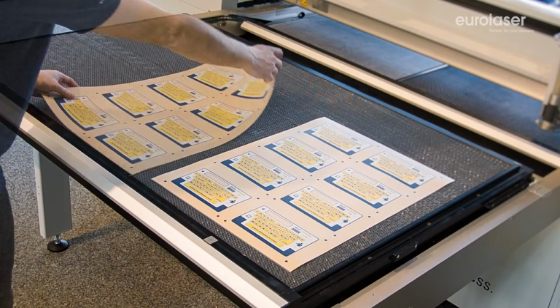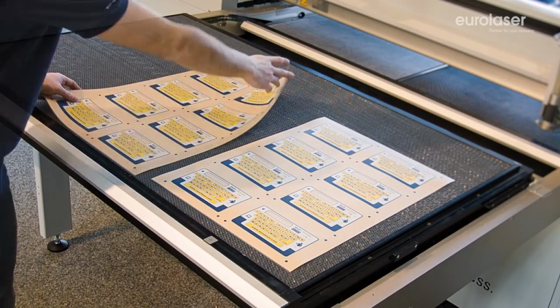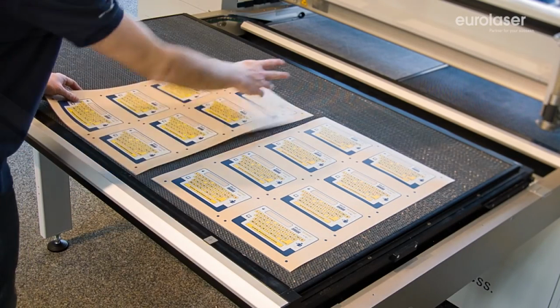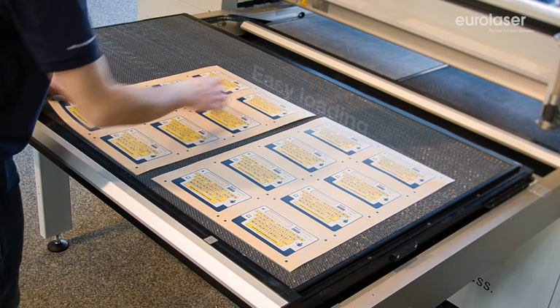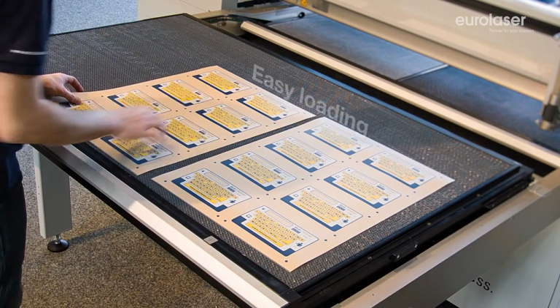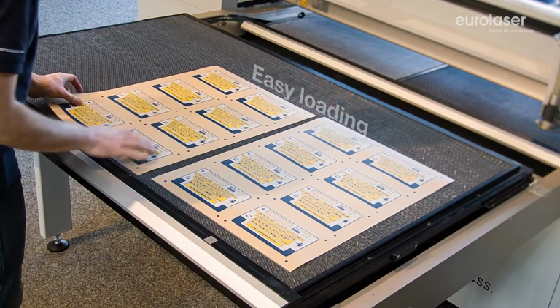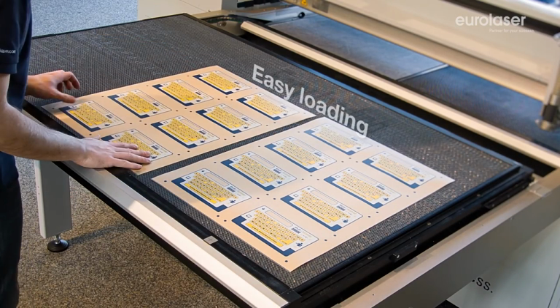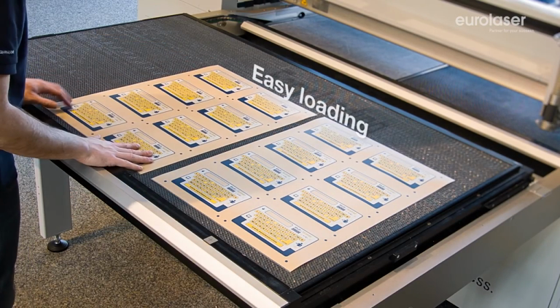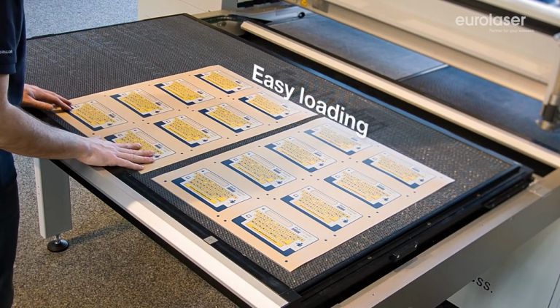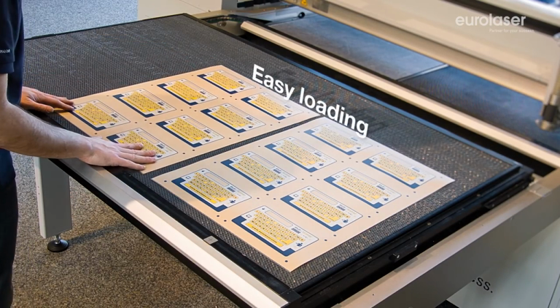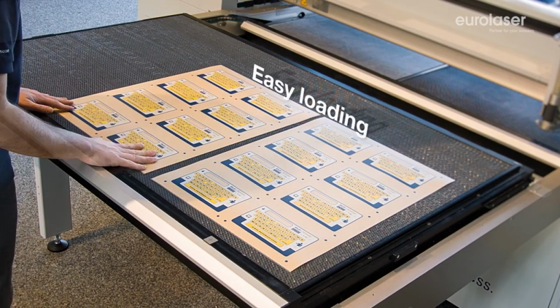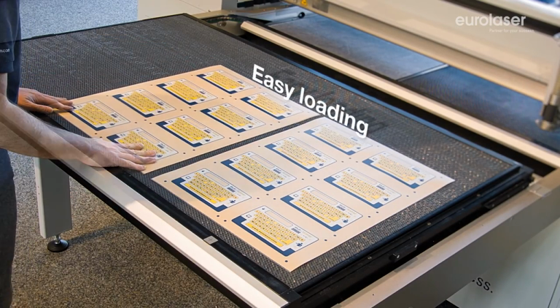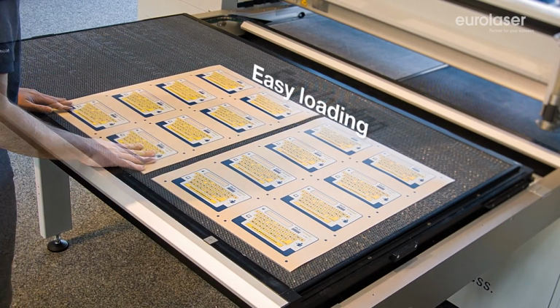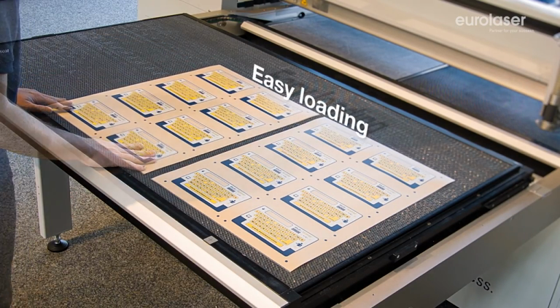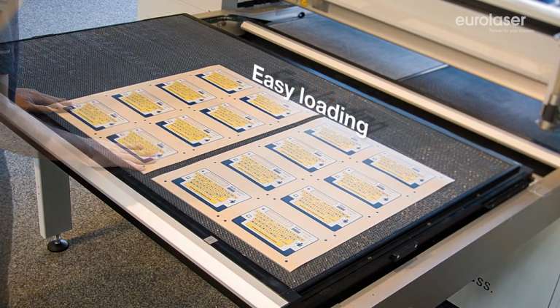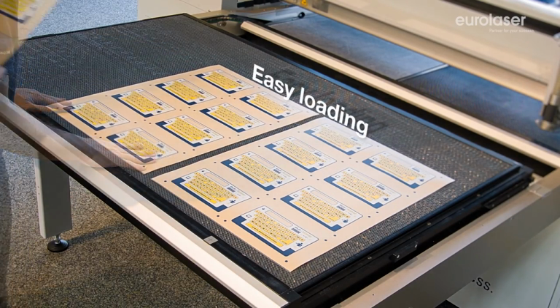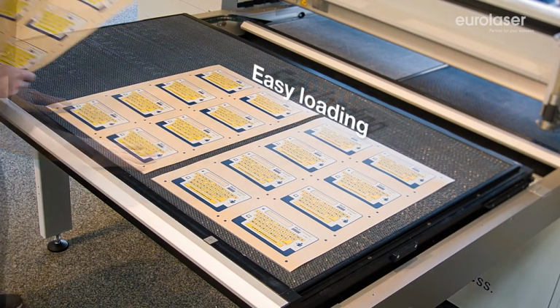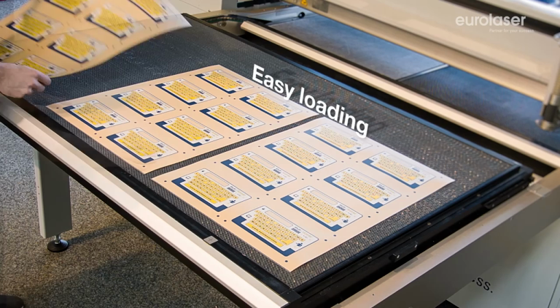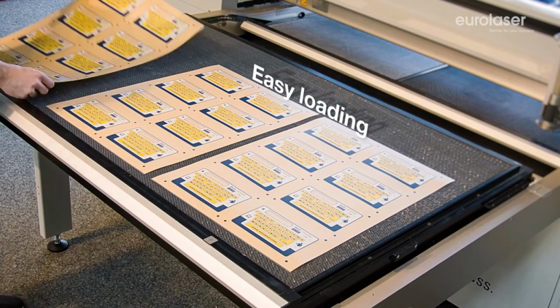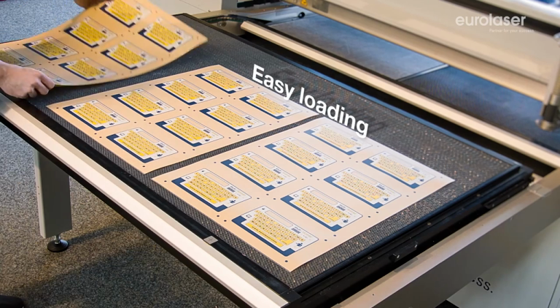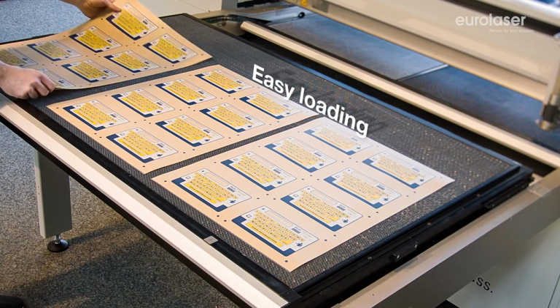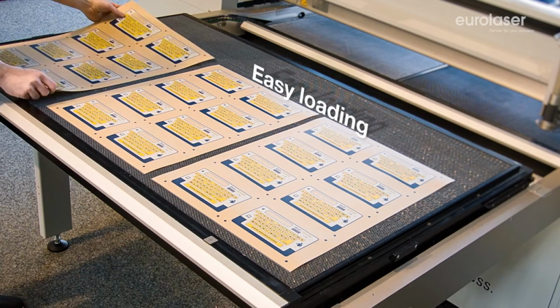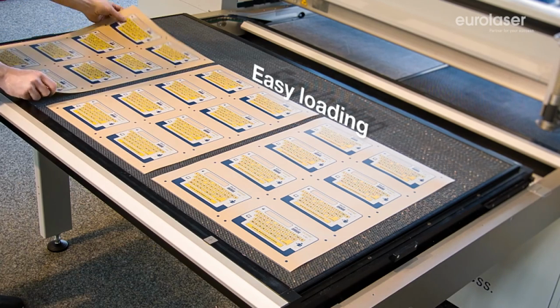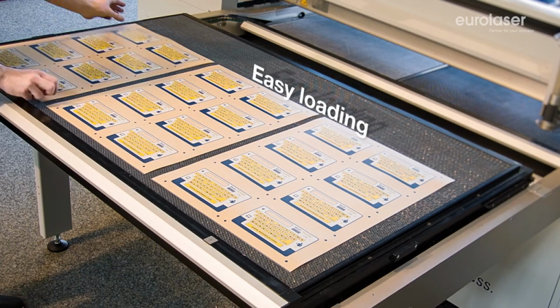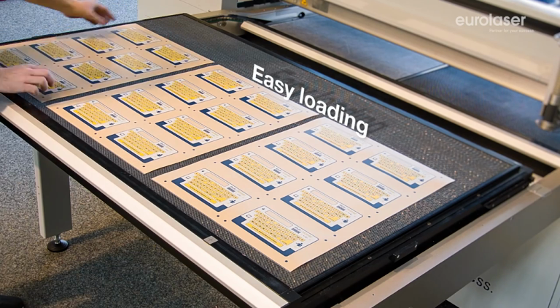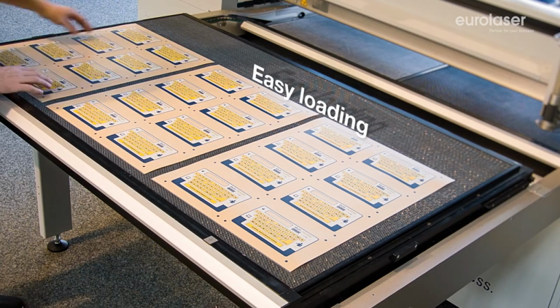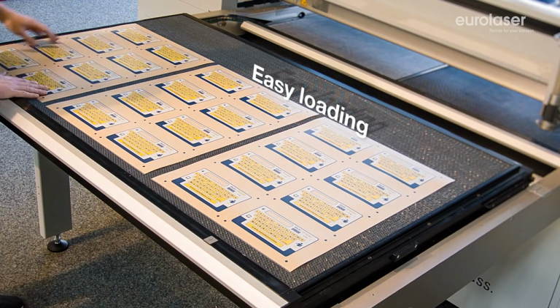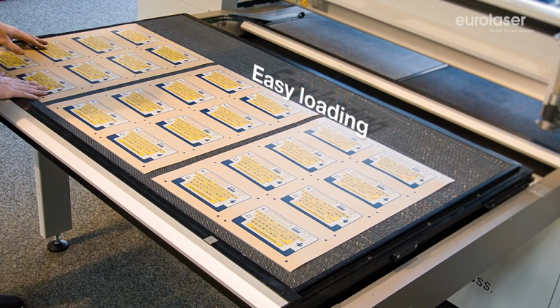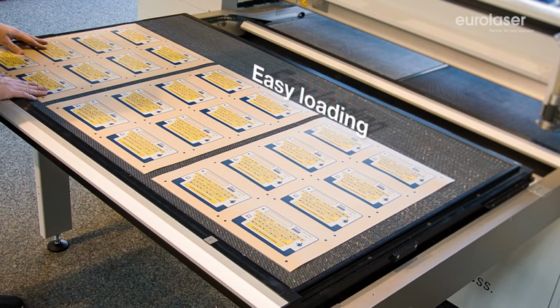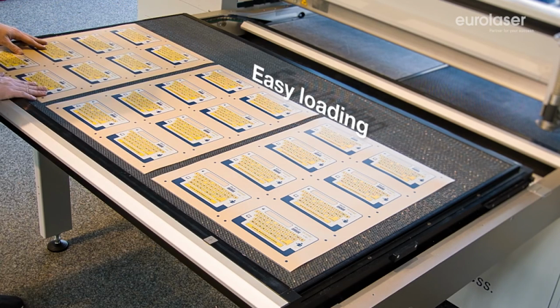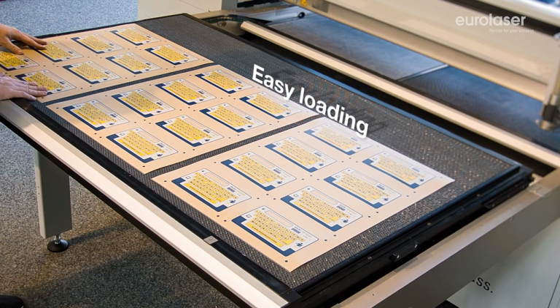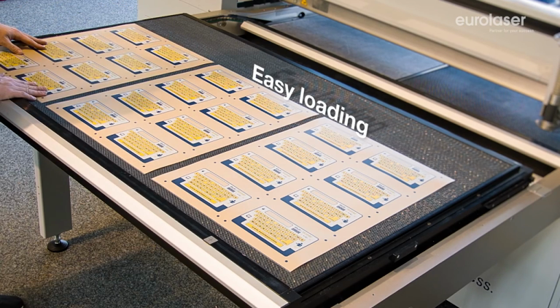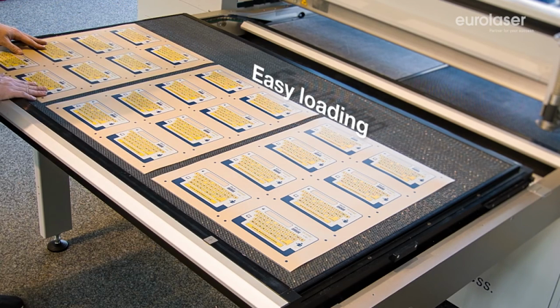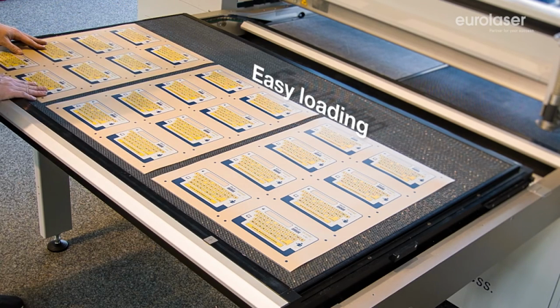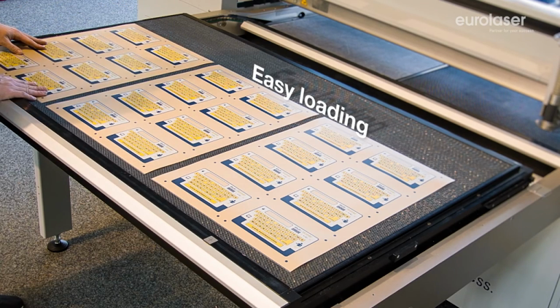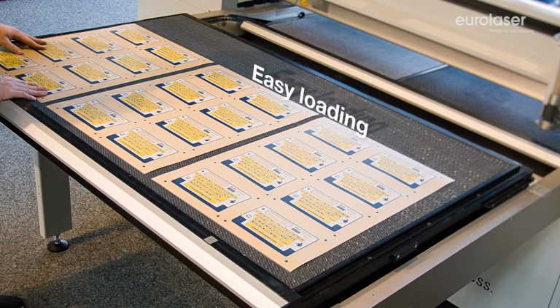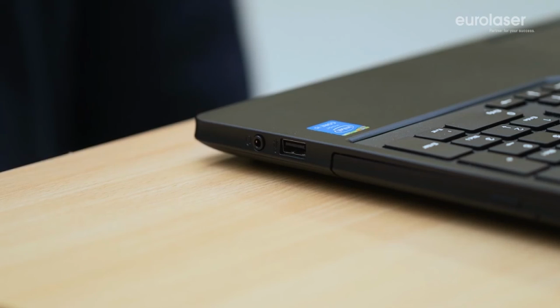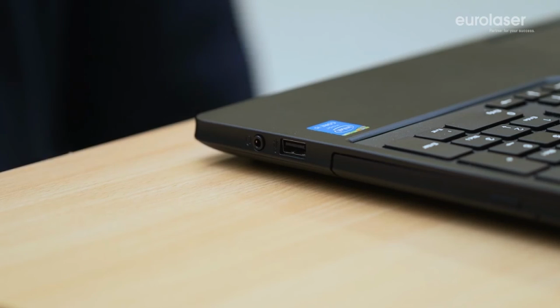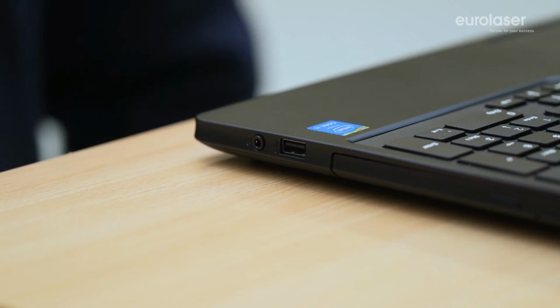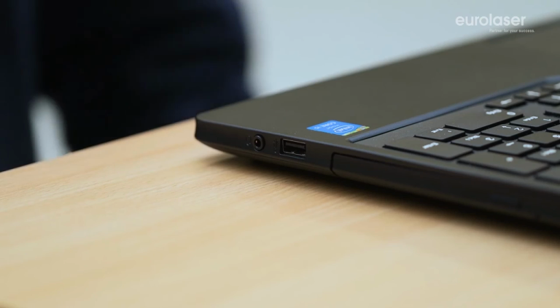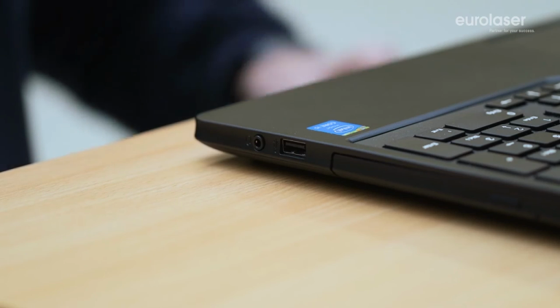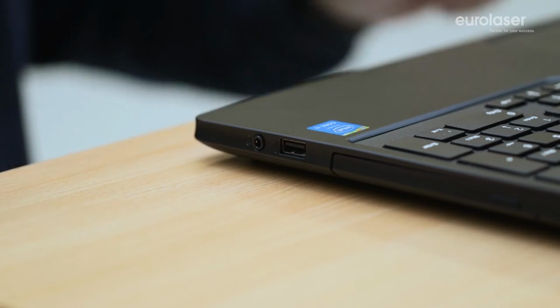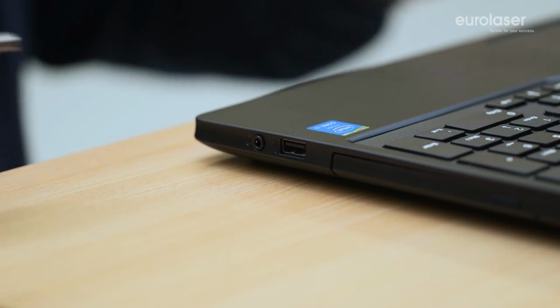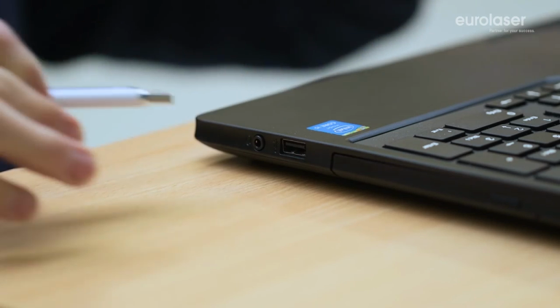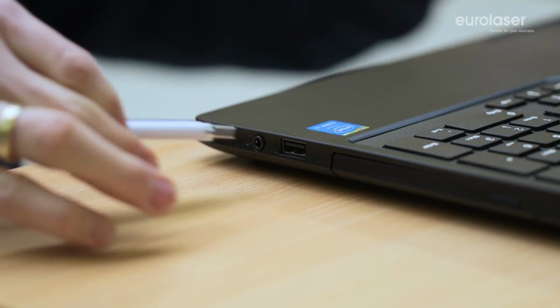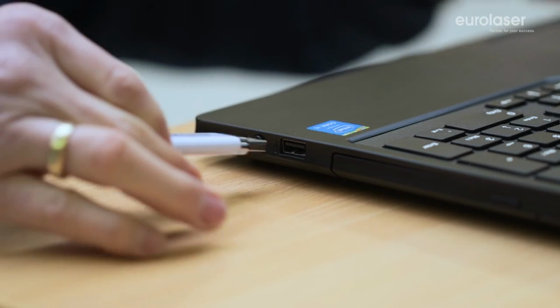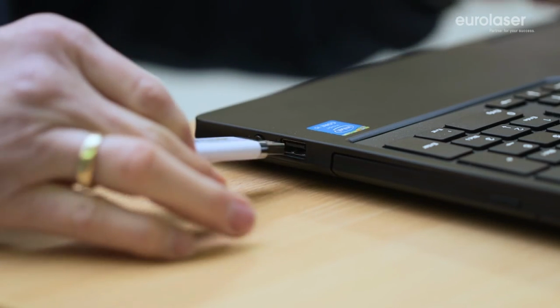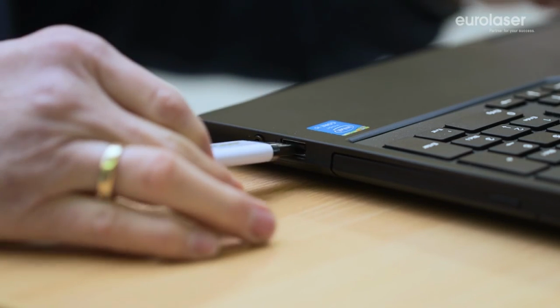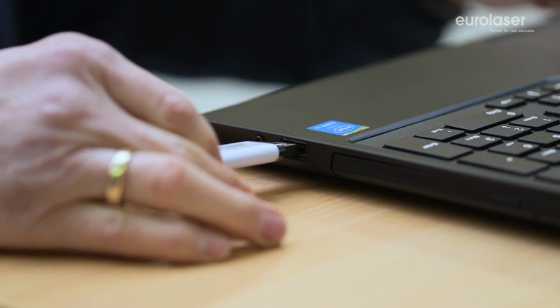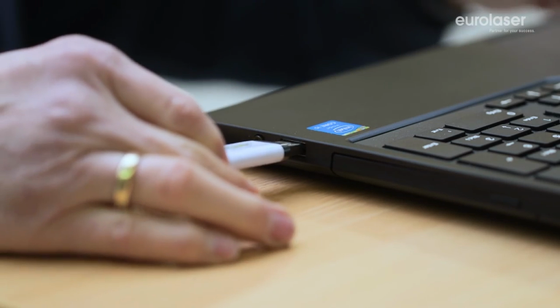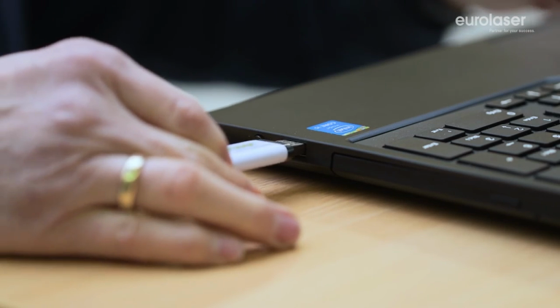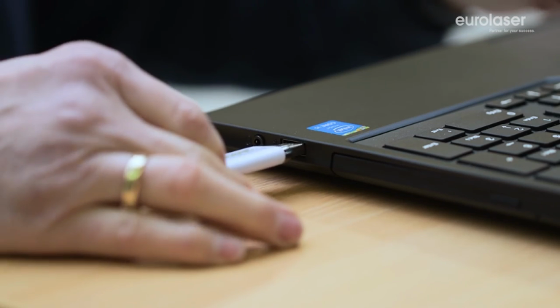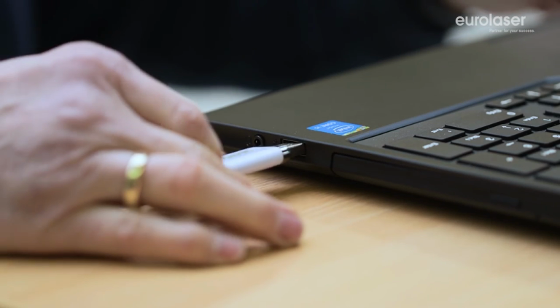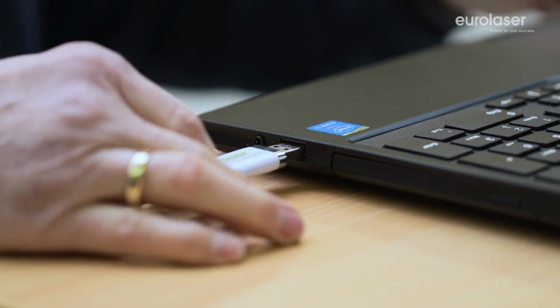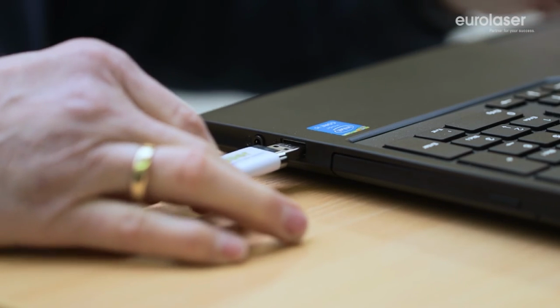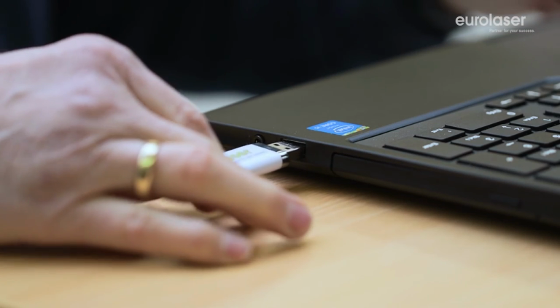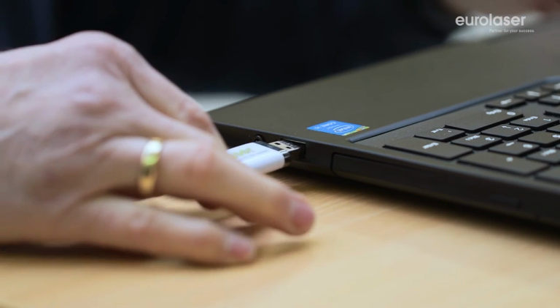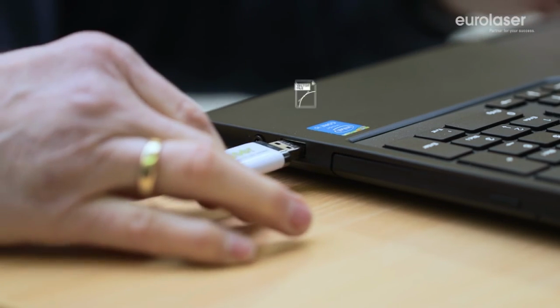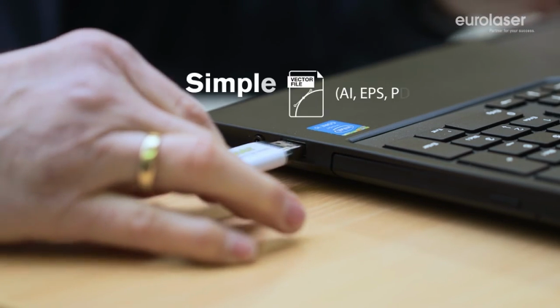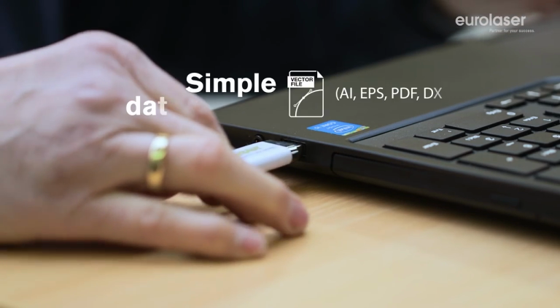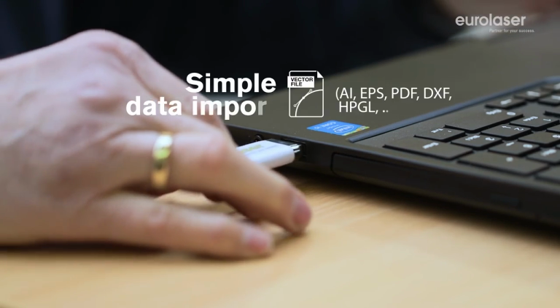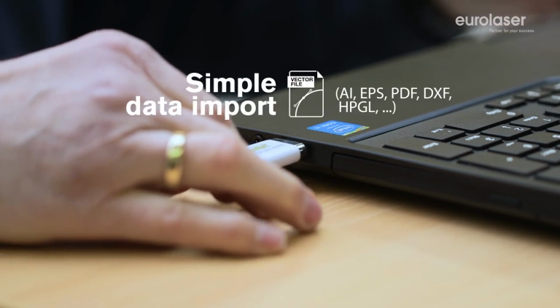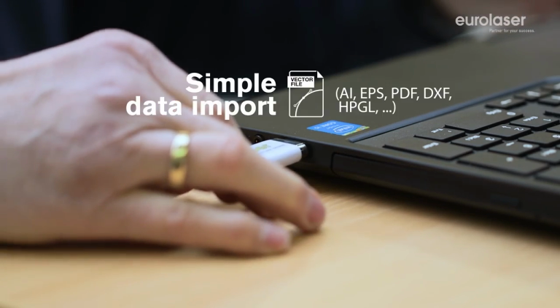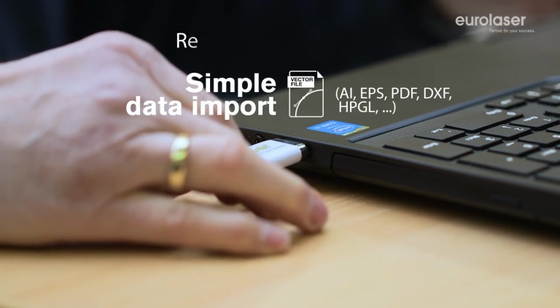Our software is compatible with the majority of file formats. You can quickly and easily import your data.